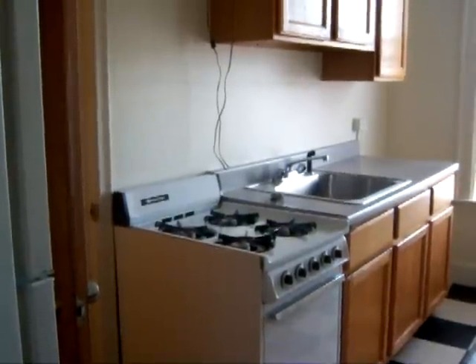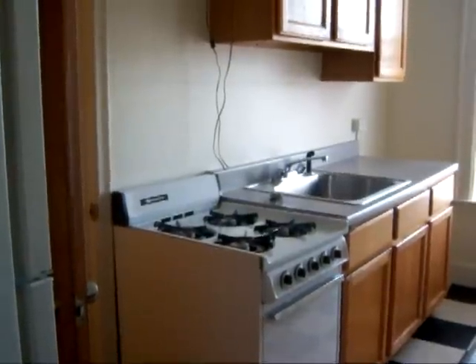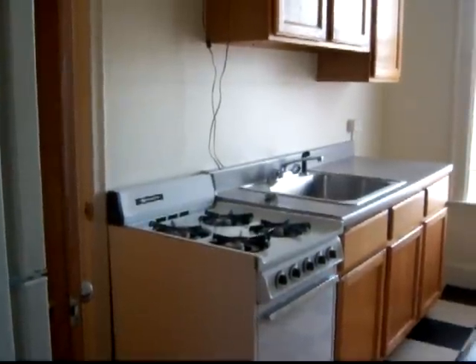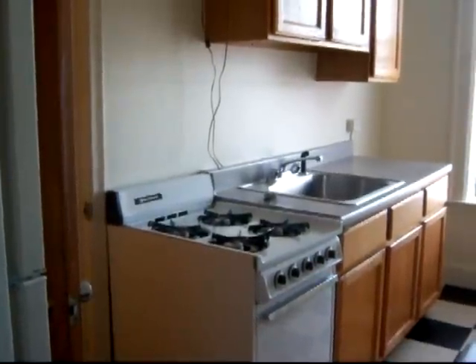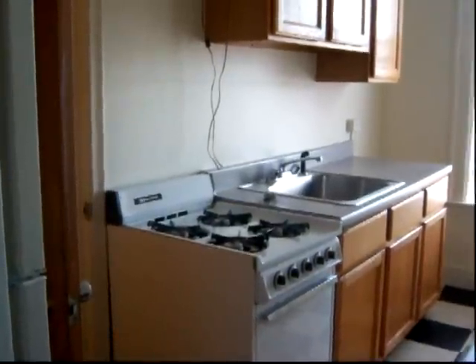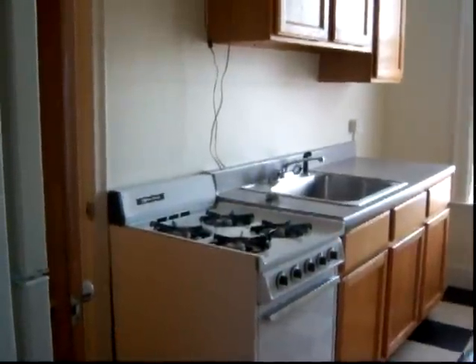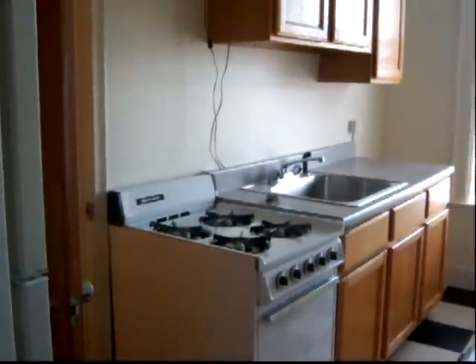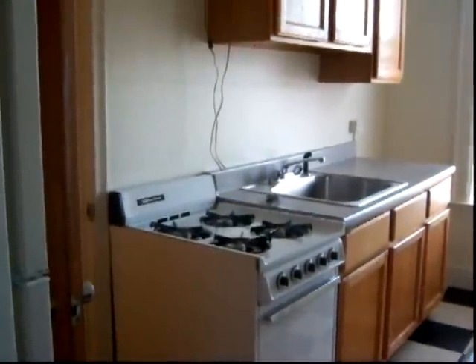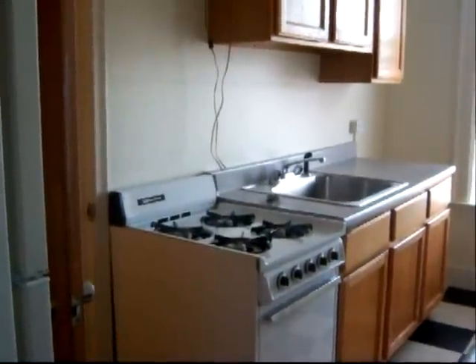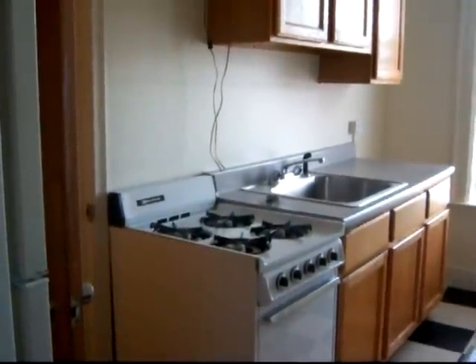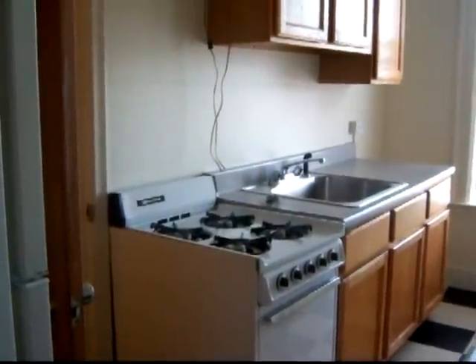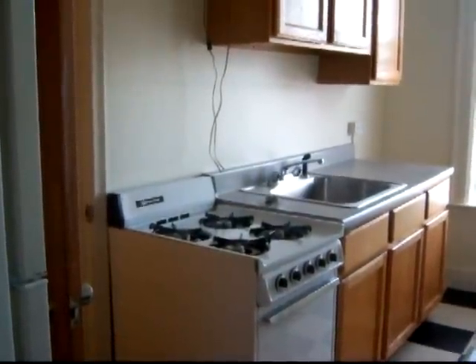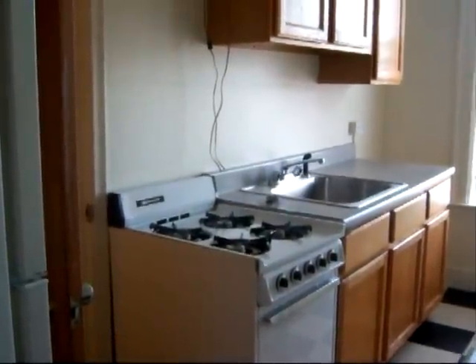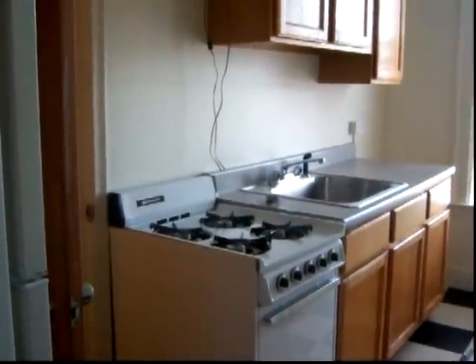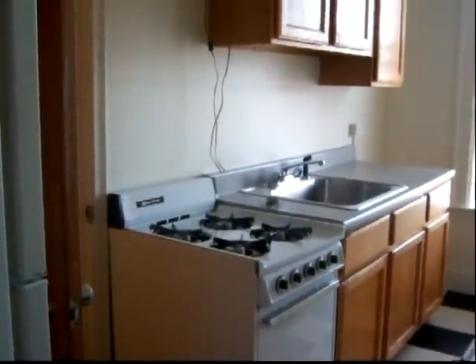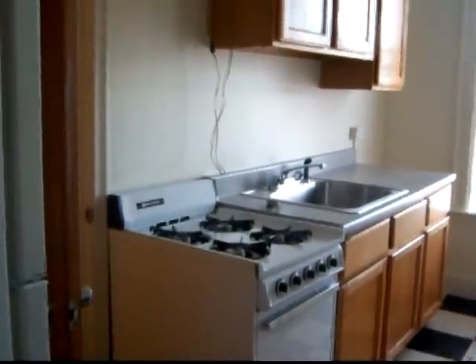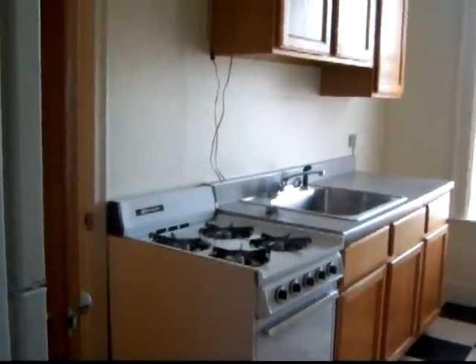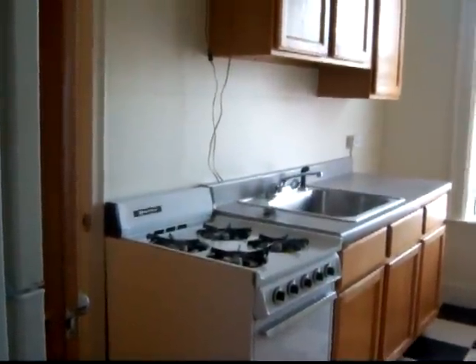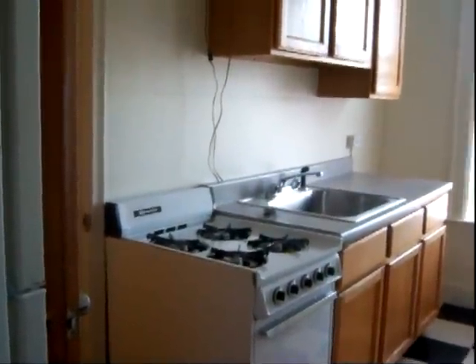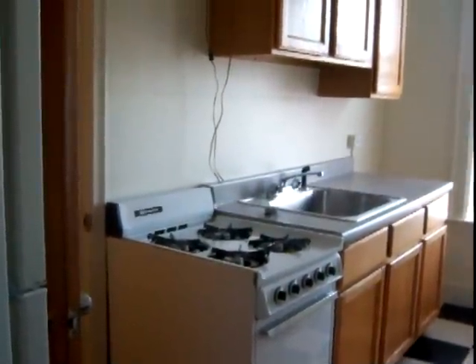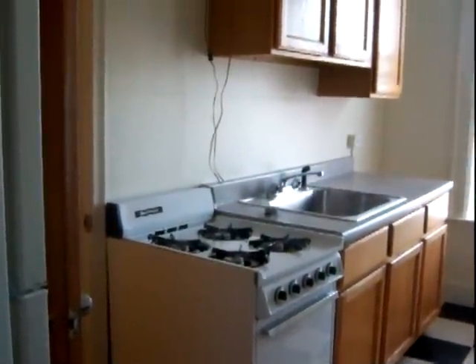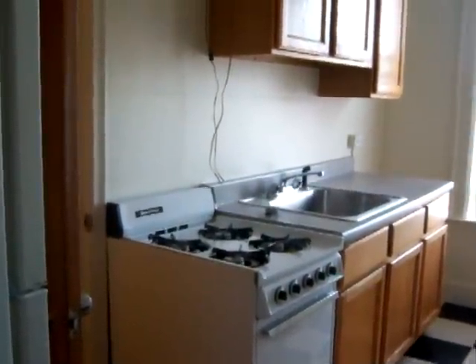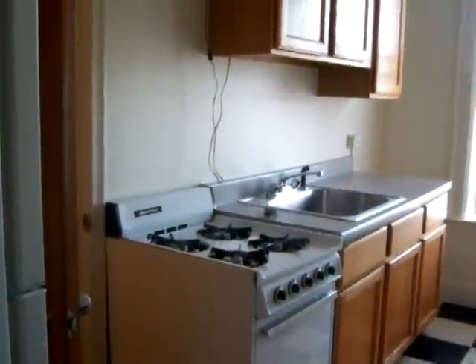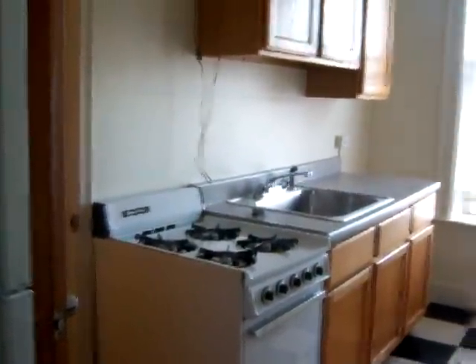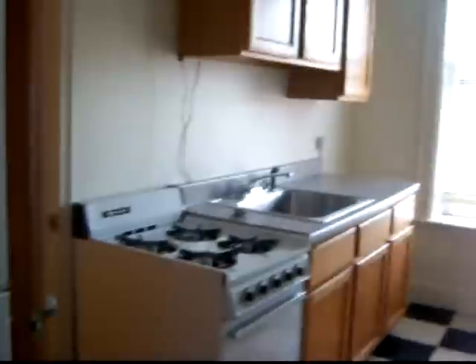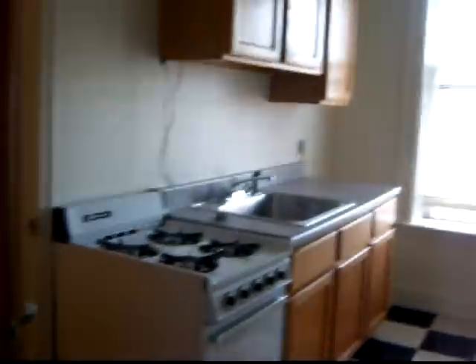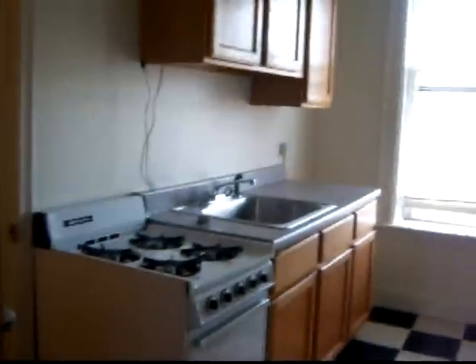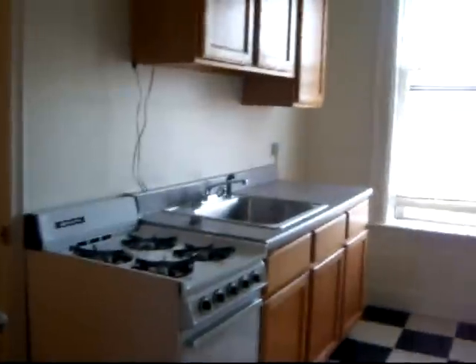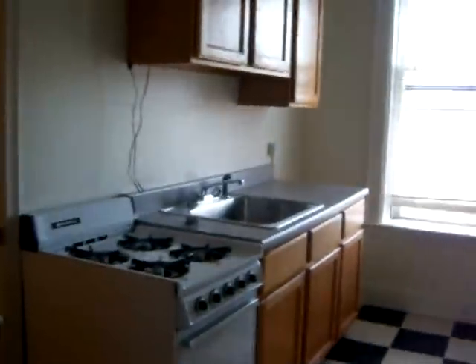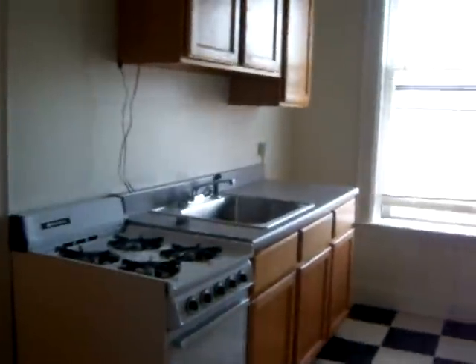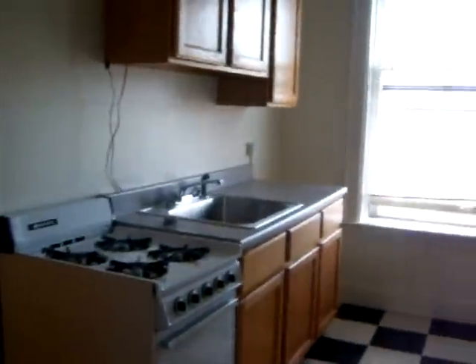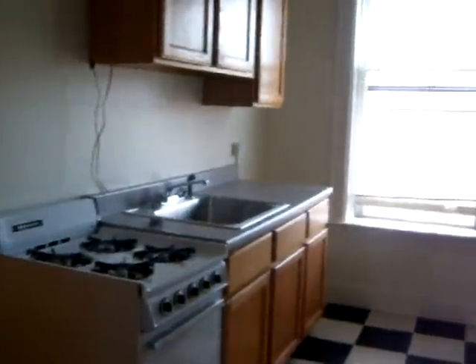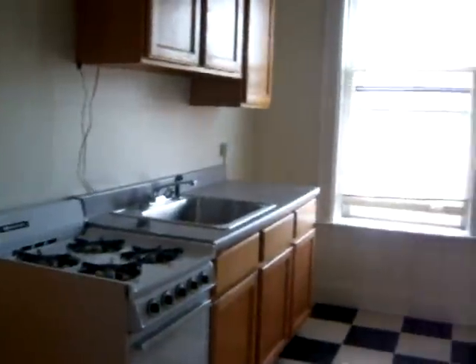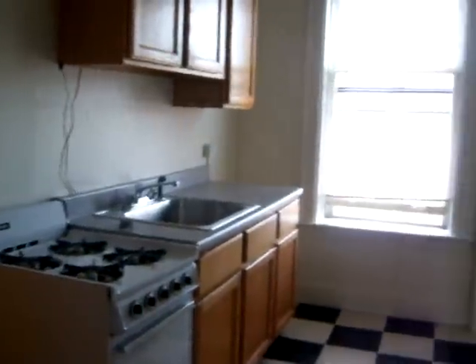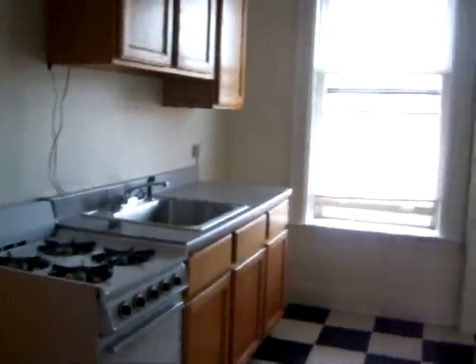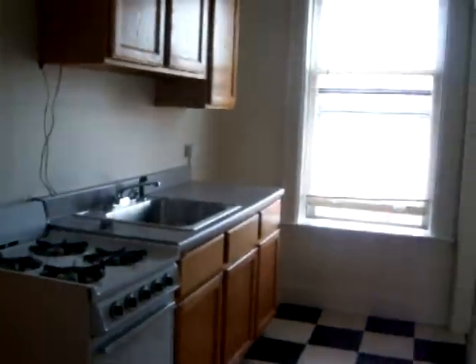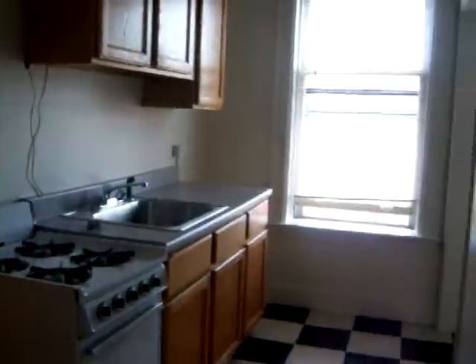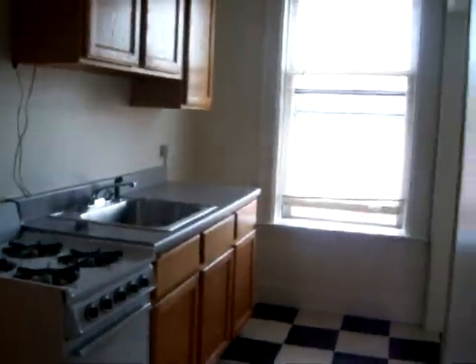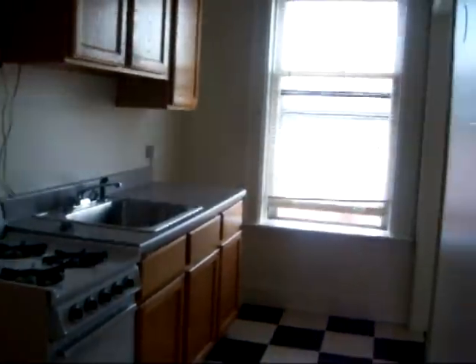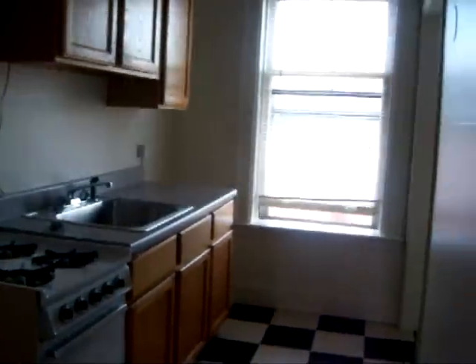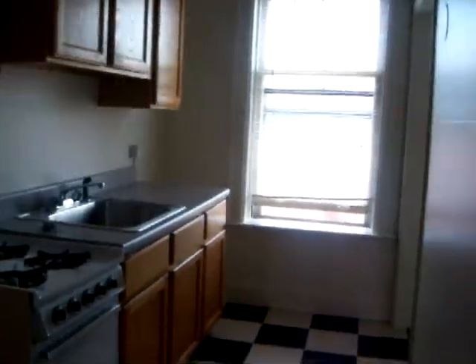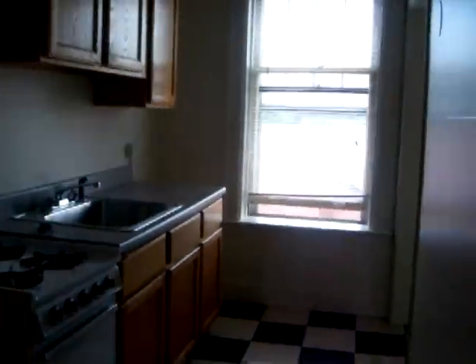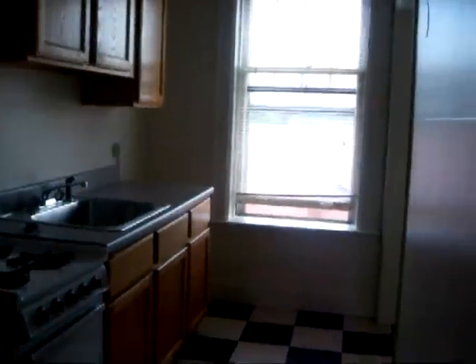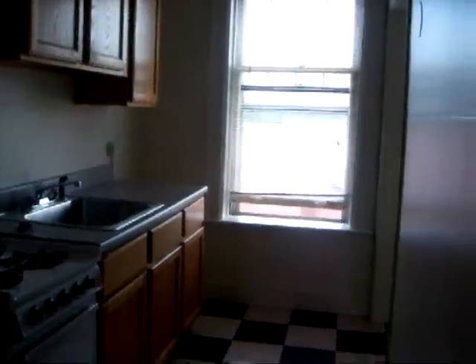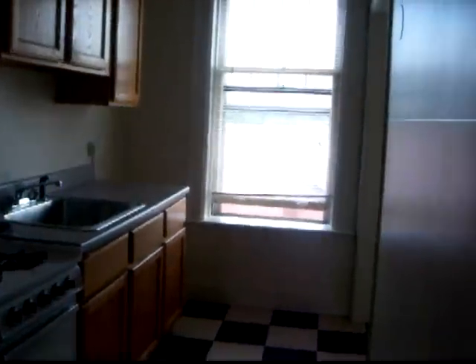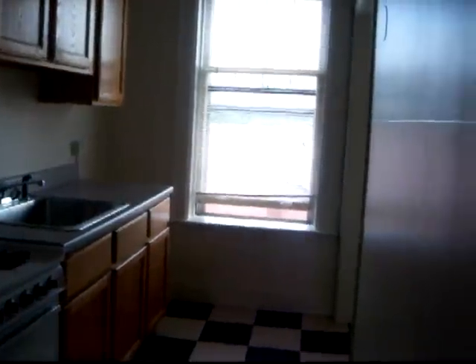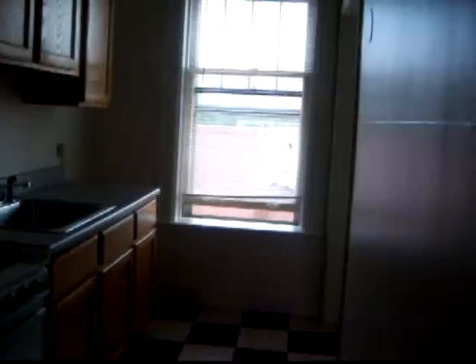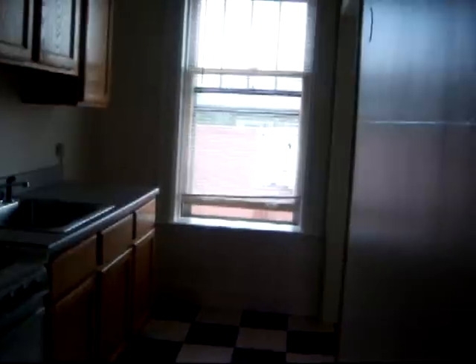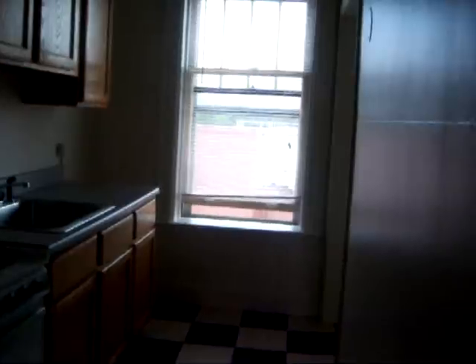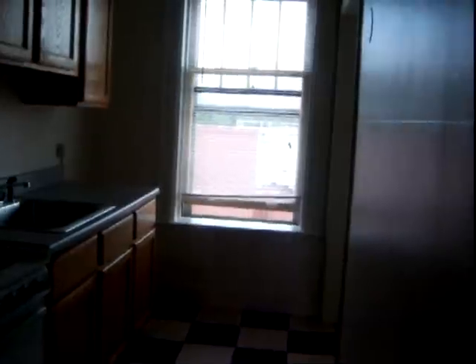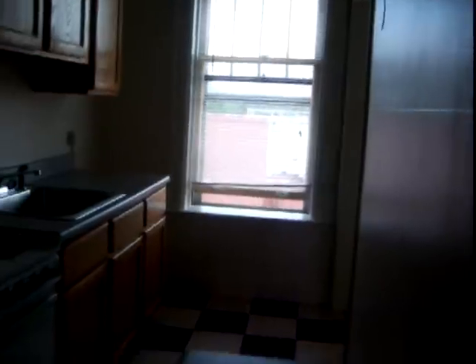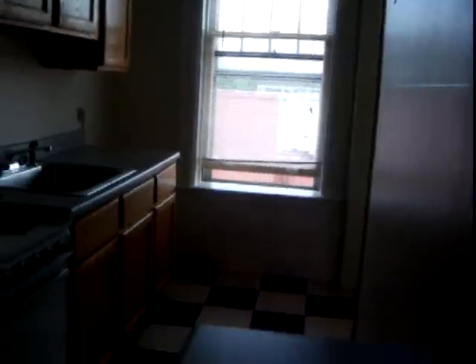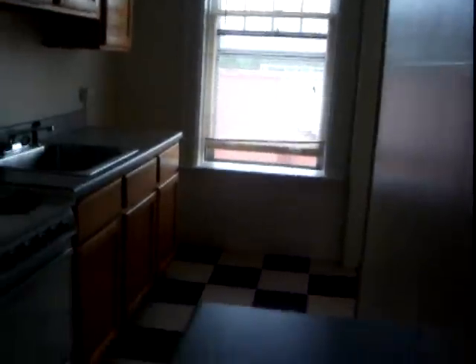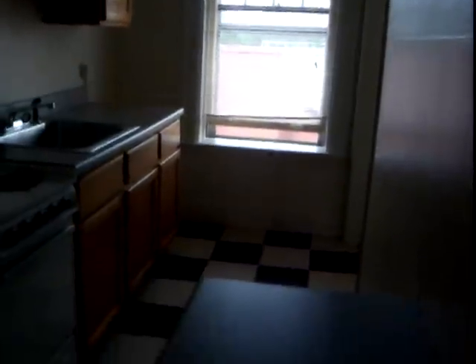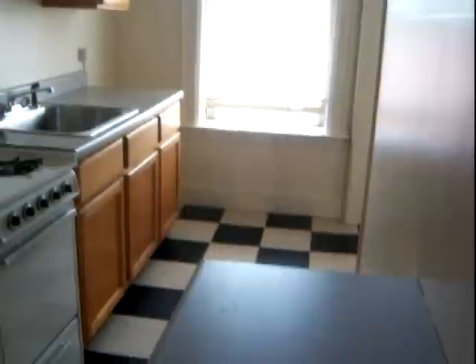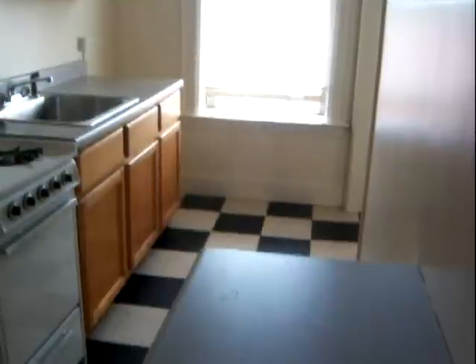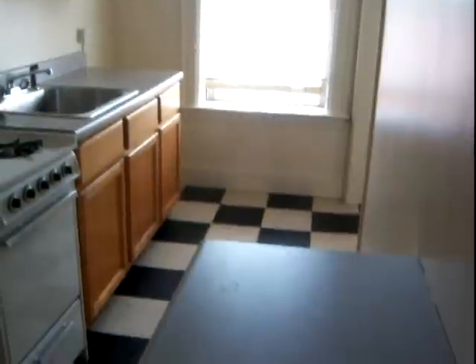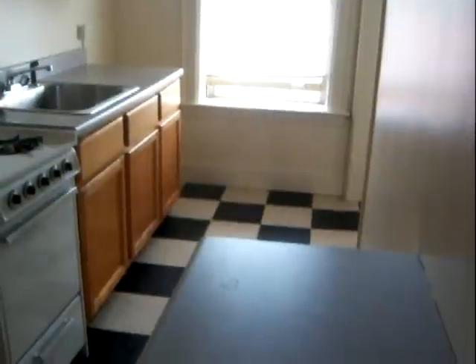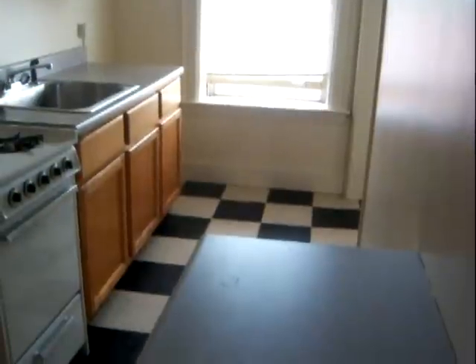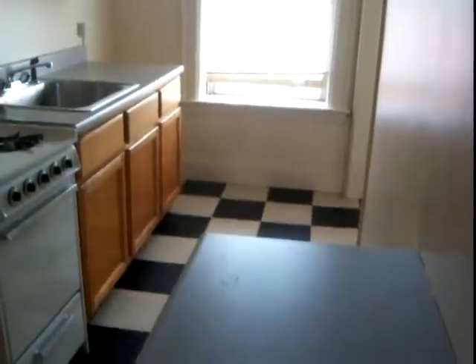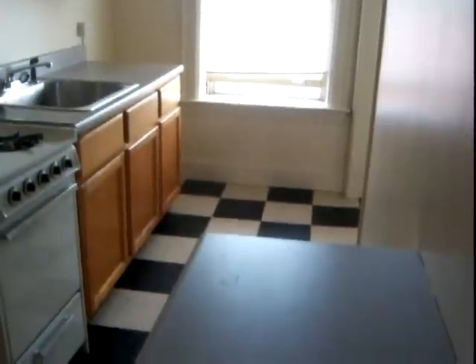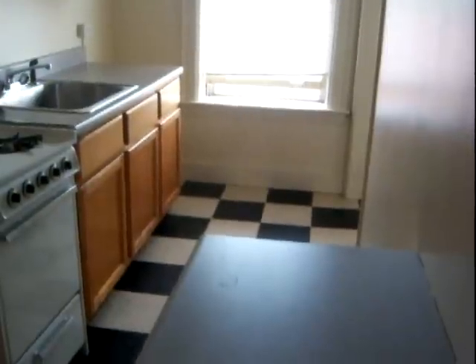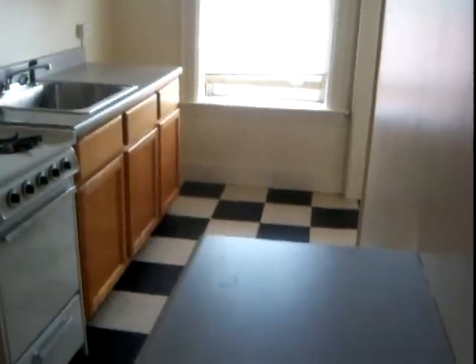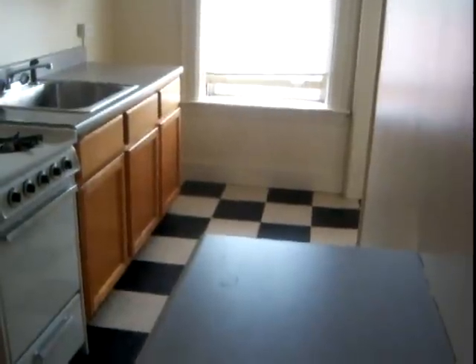Welcome to our studio apartment at 1937 Aldrich Avenue South. This apartment is located on the third floor.